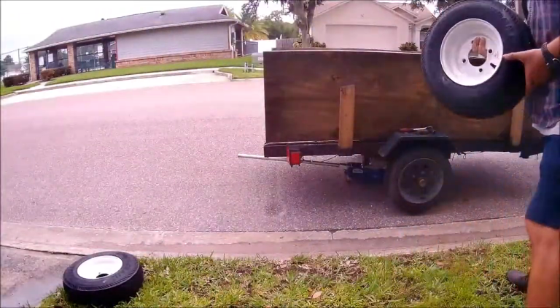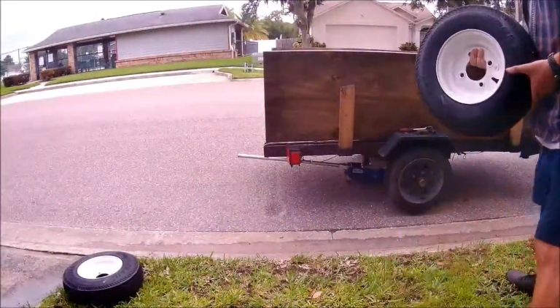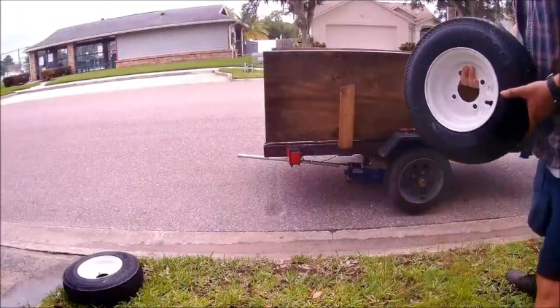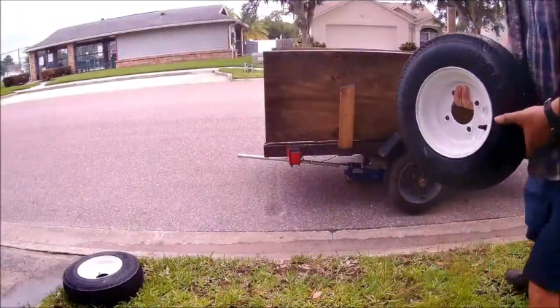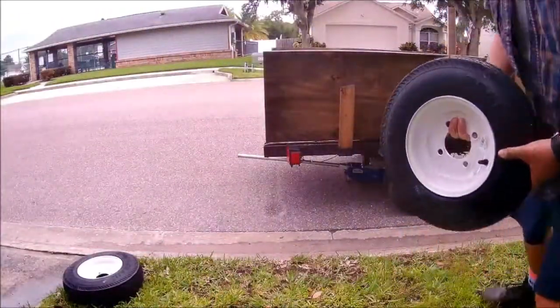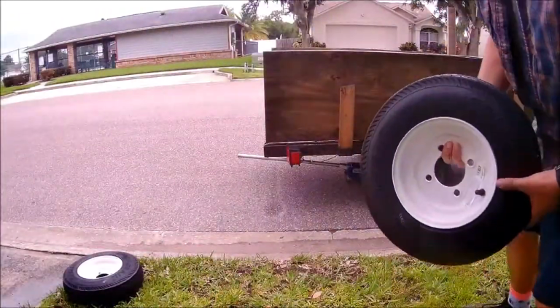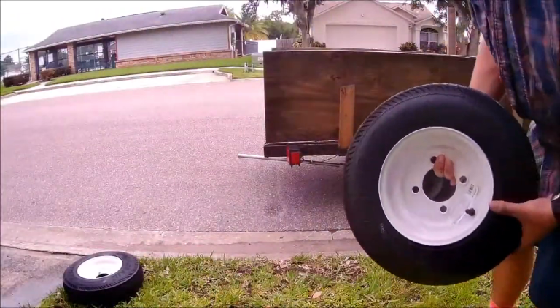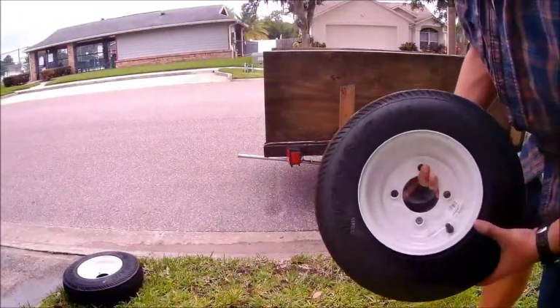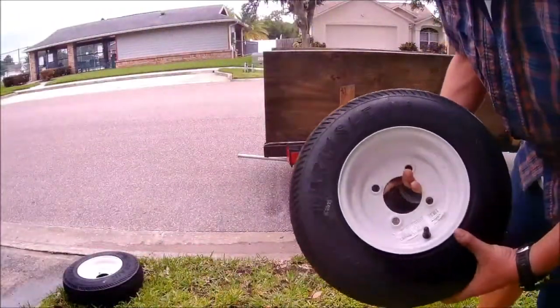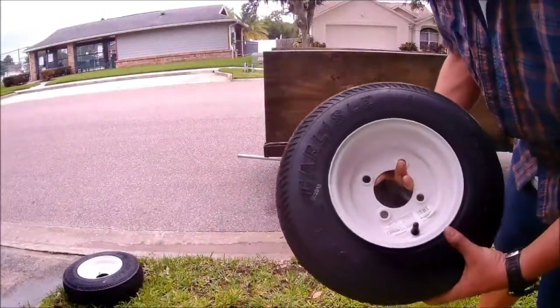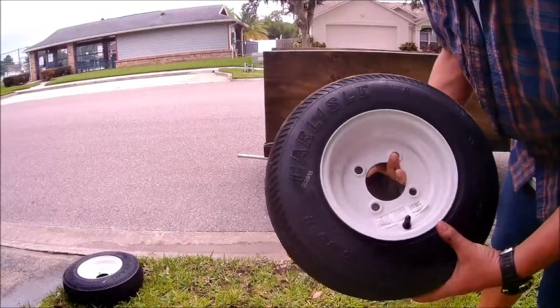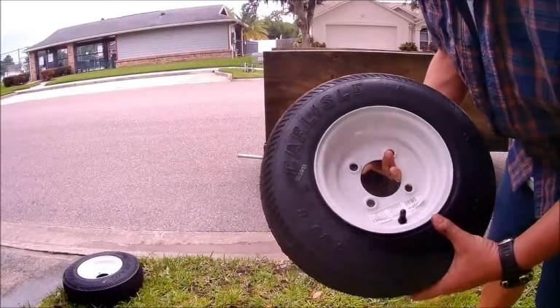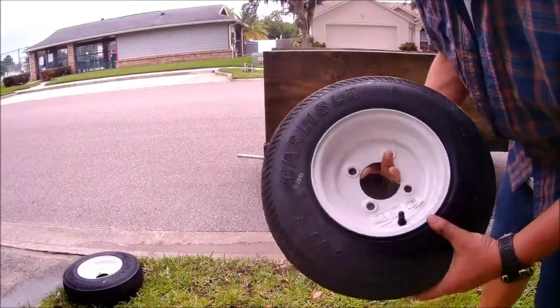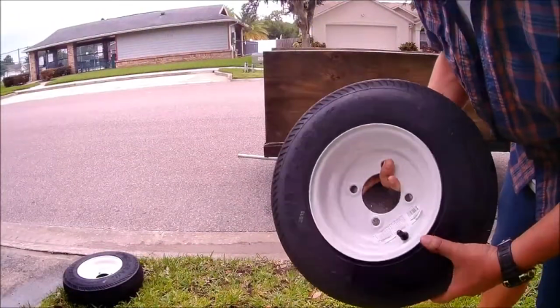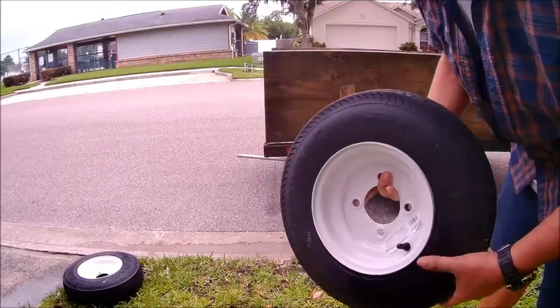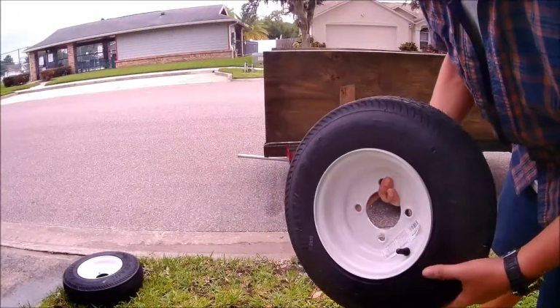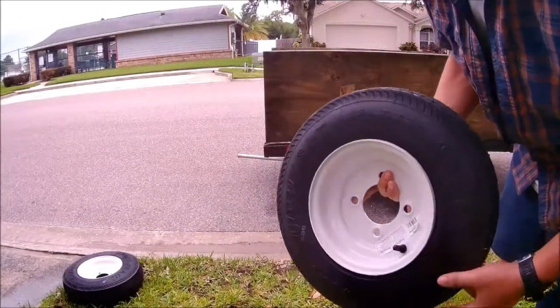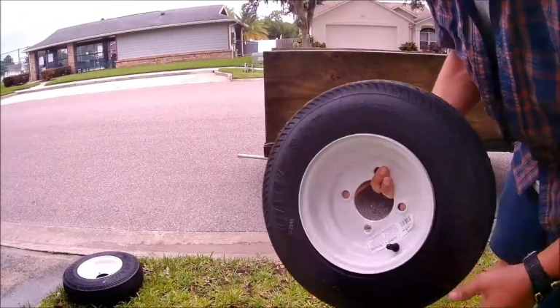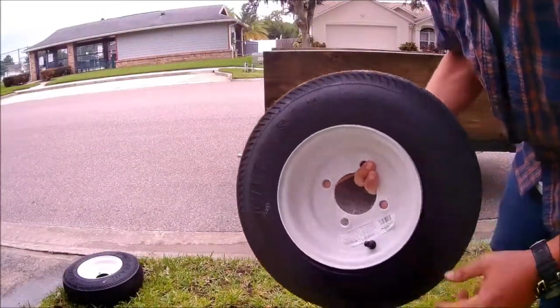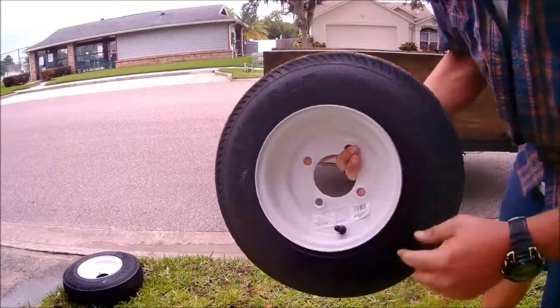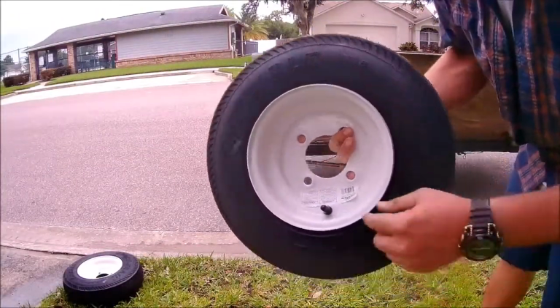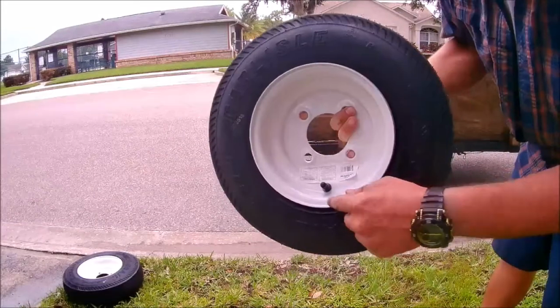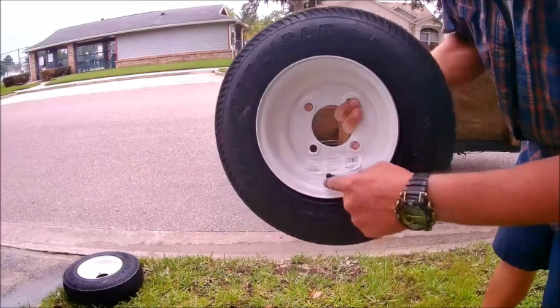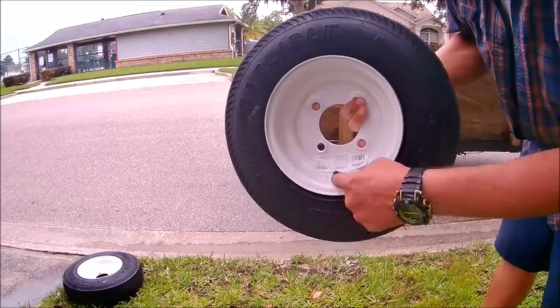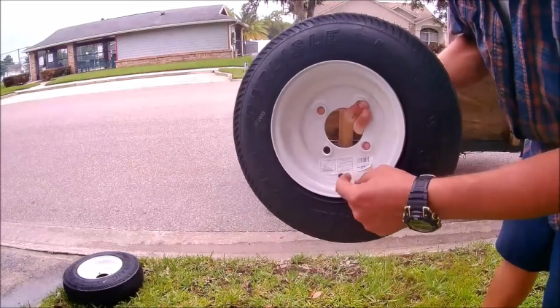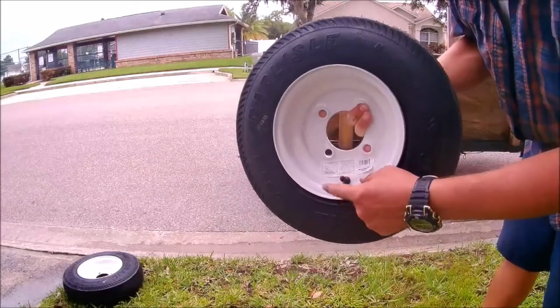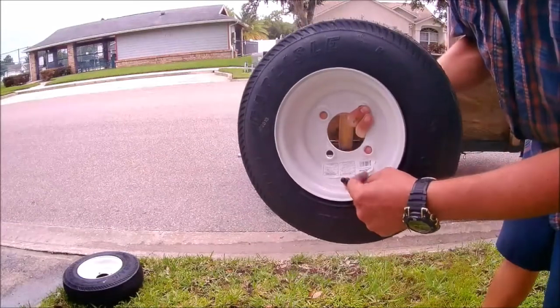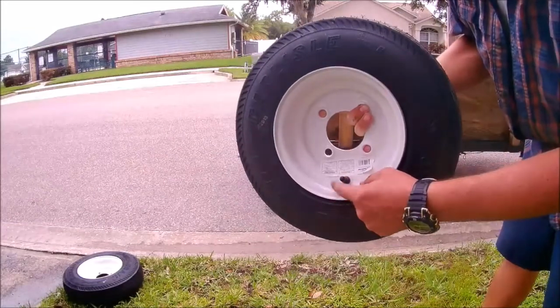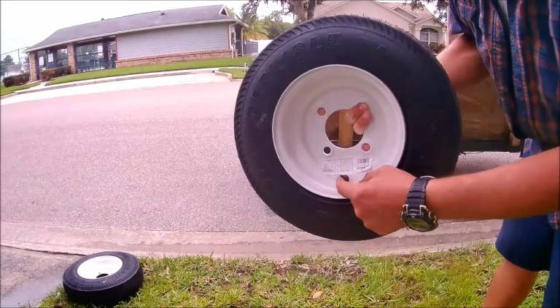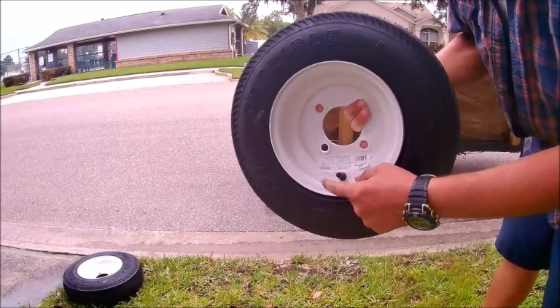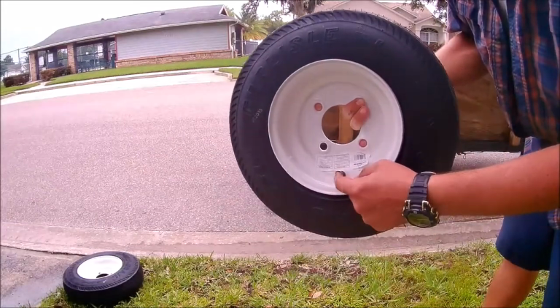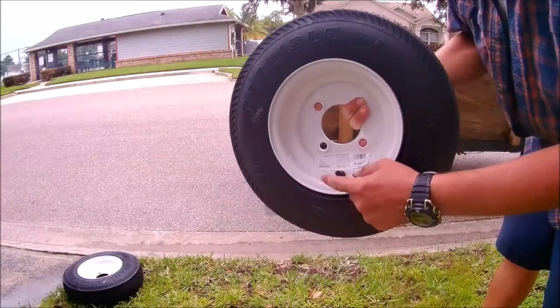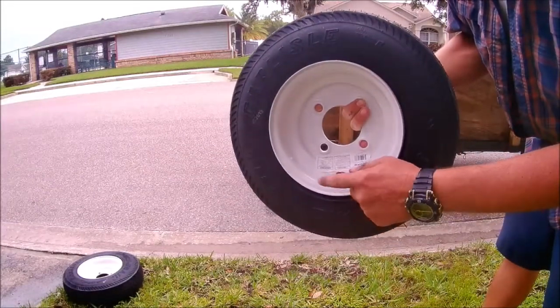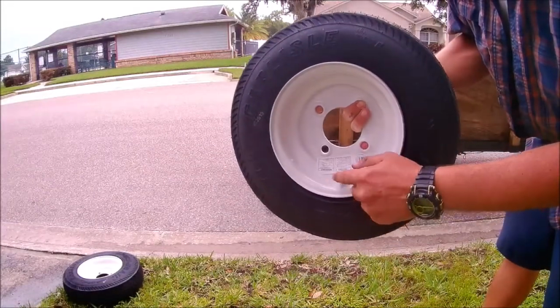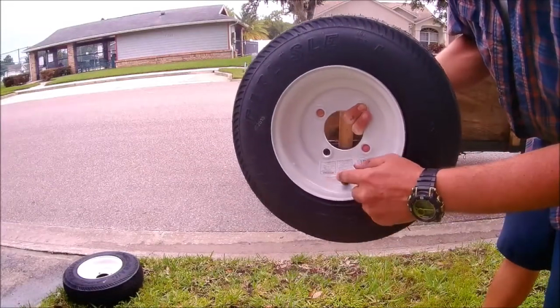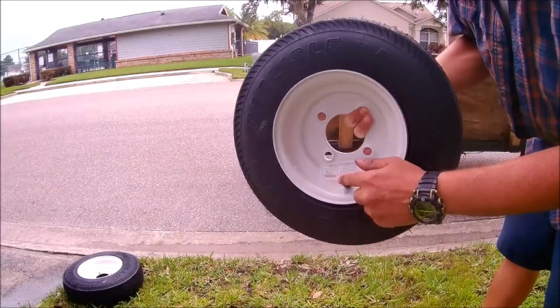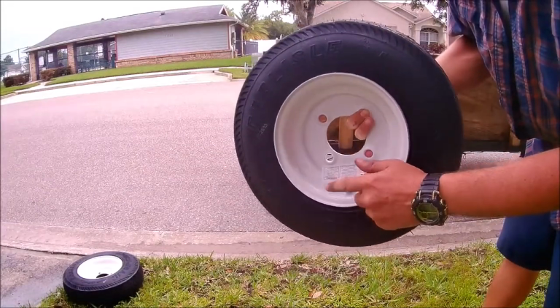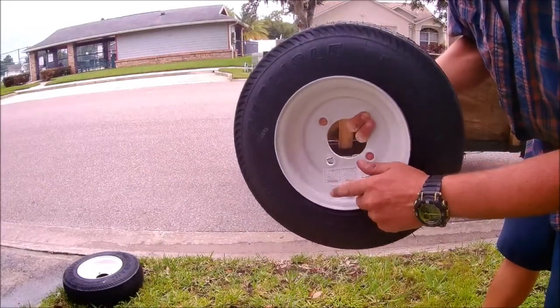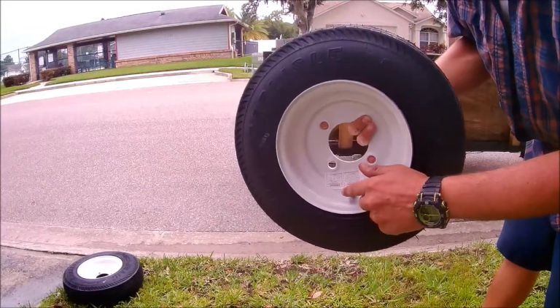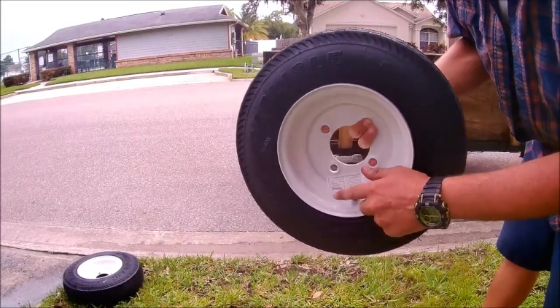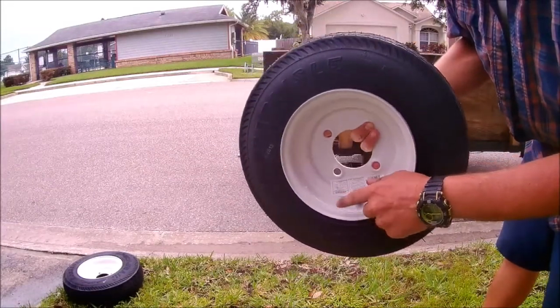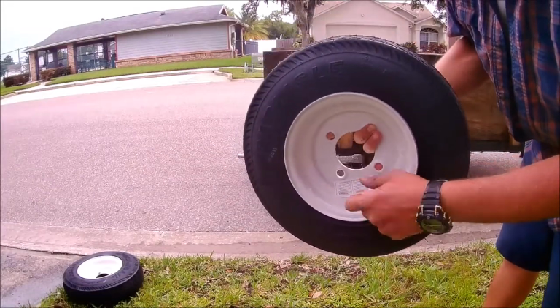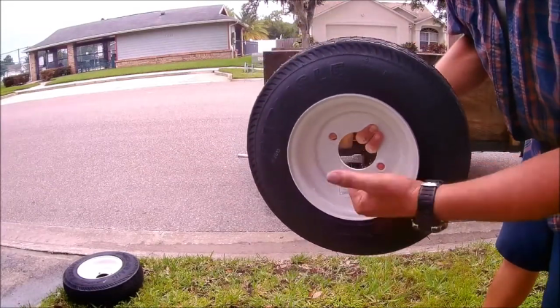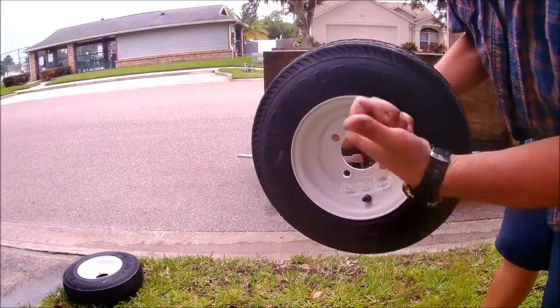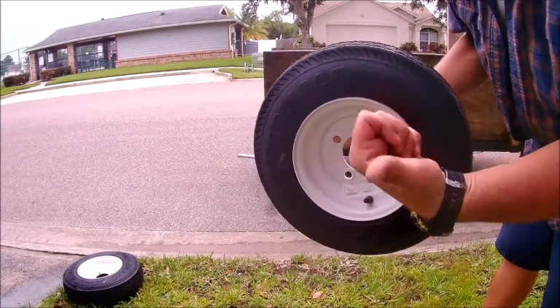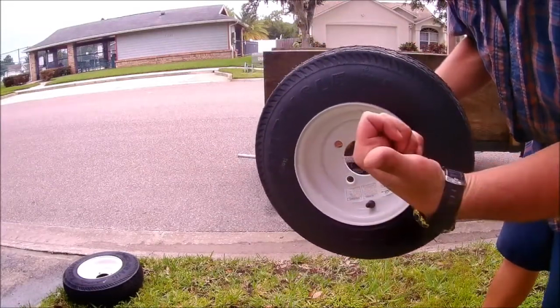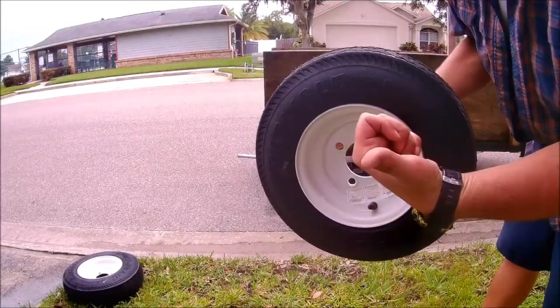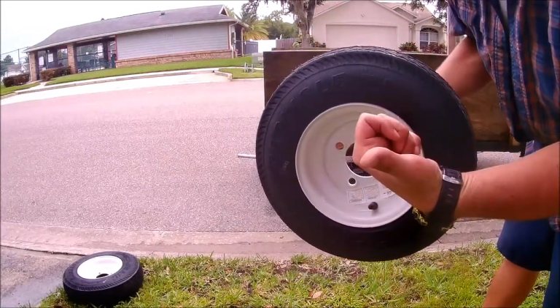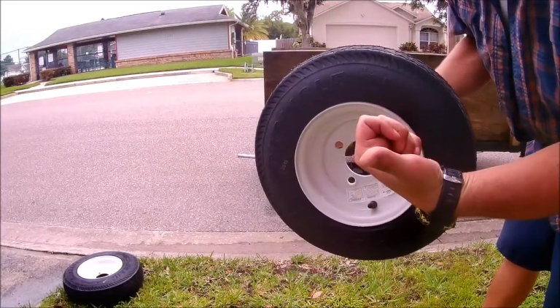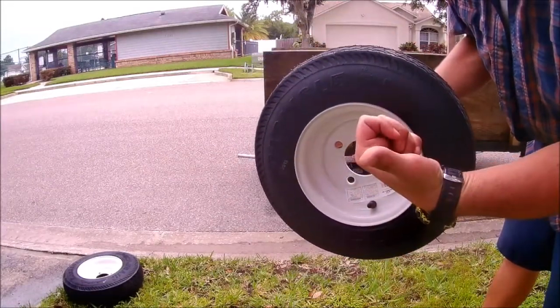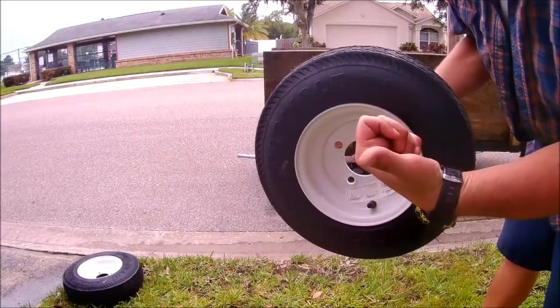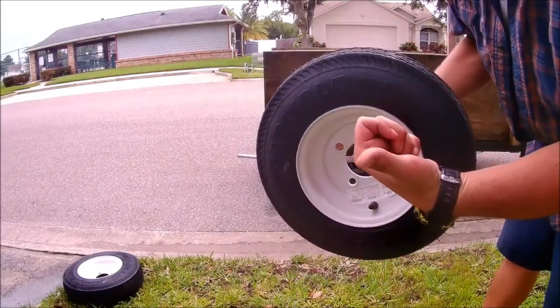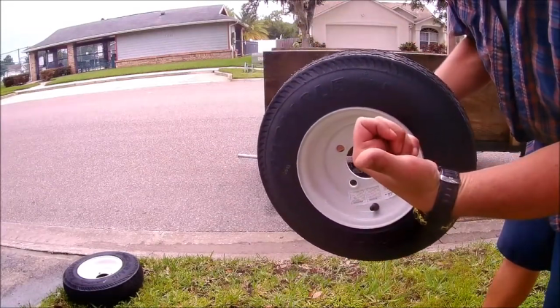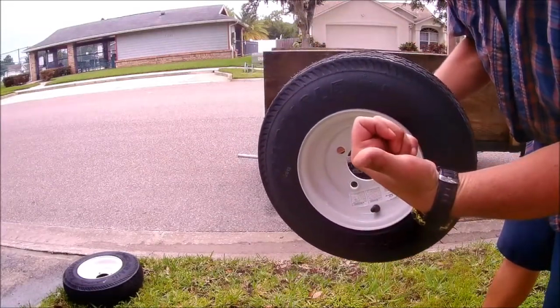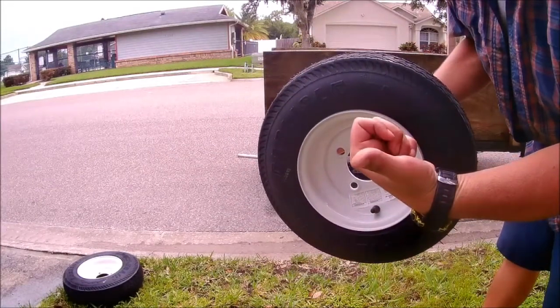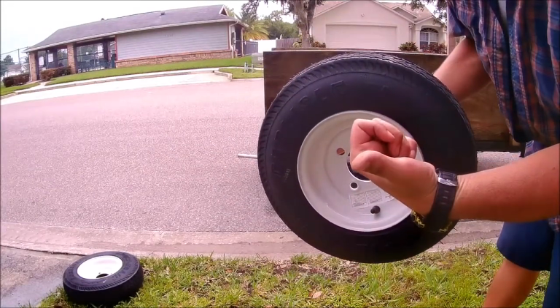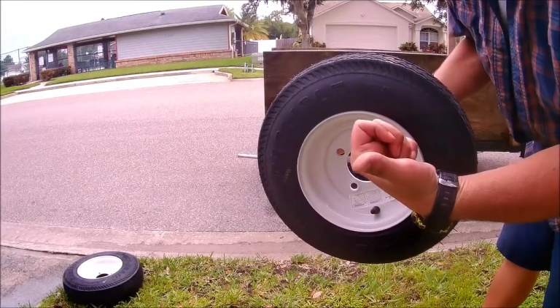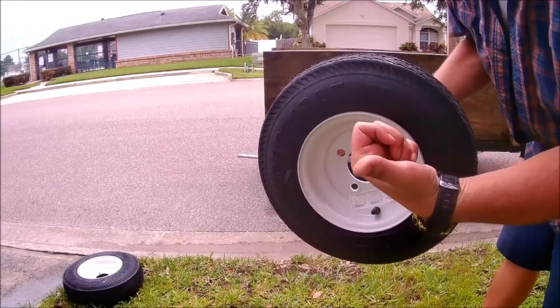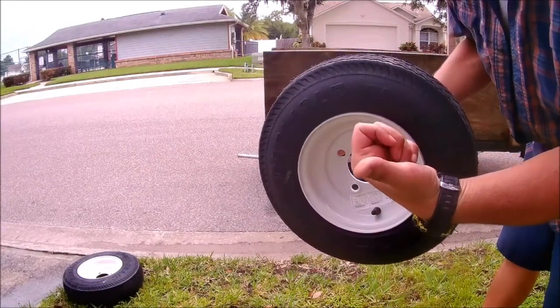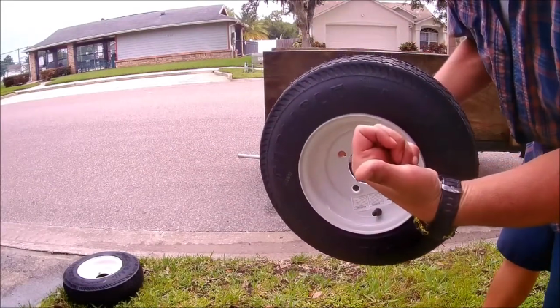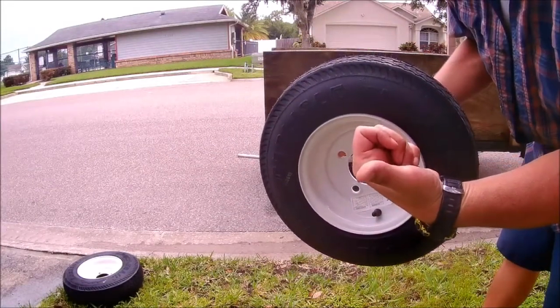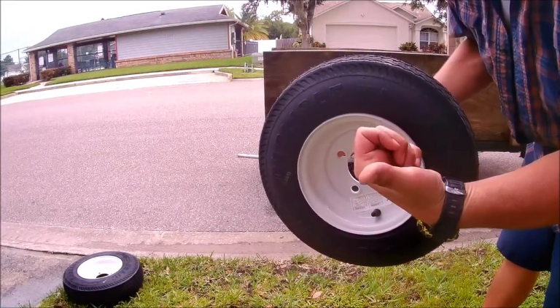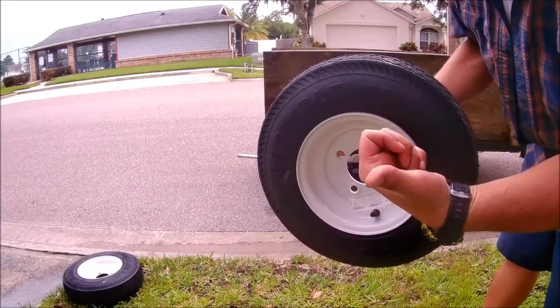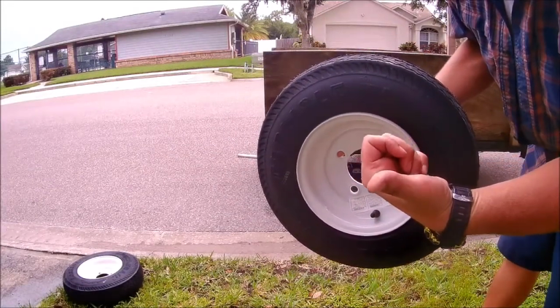Alright, remember when you install these, make sure you have the valve stem pointing towards the outside.